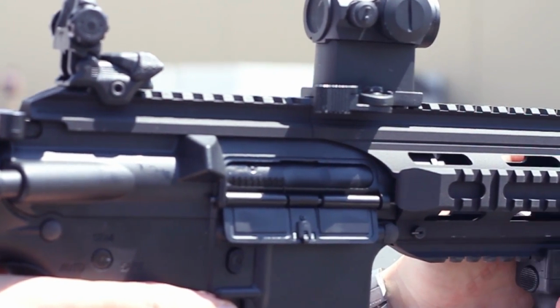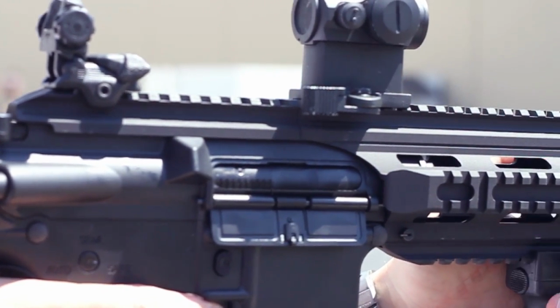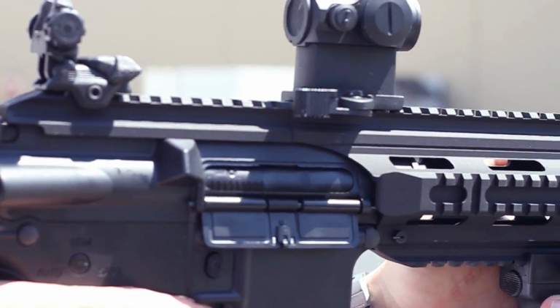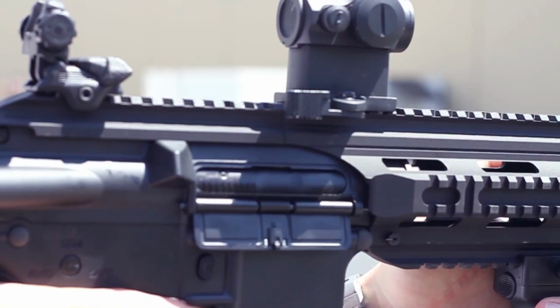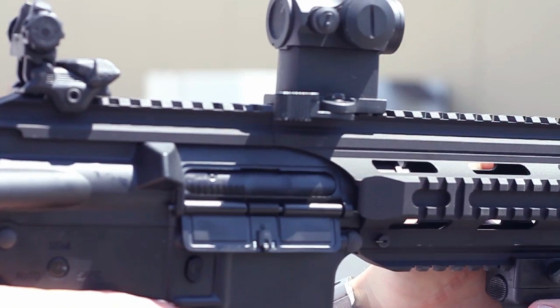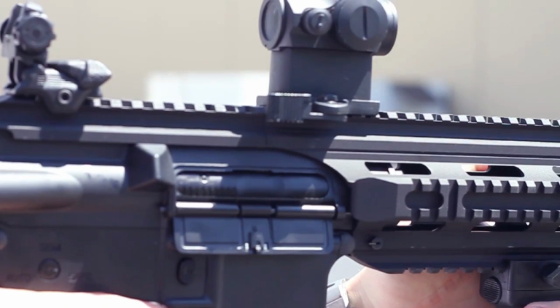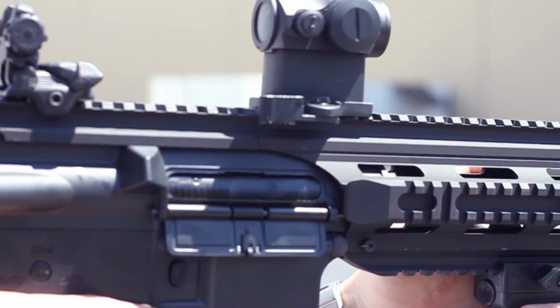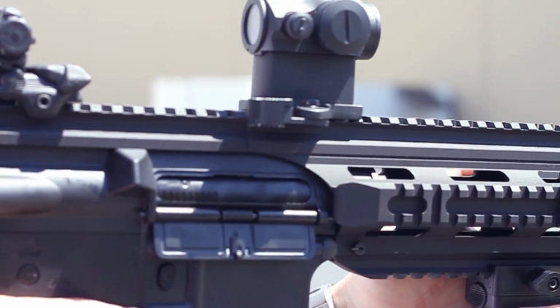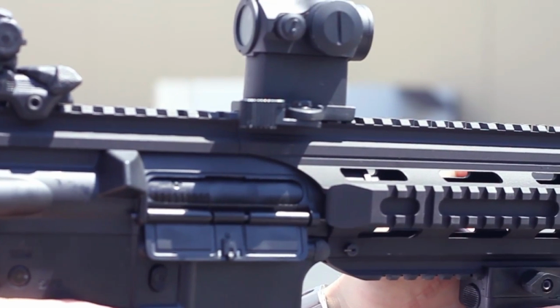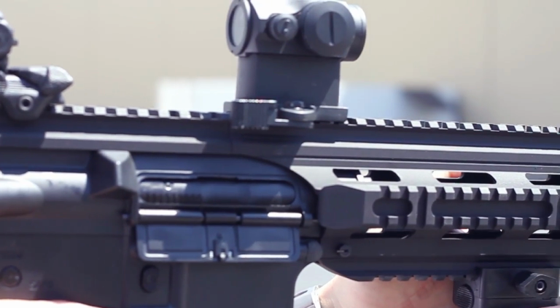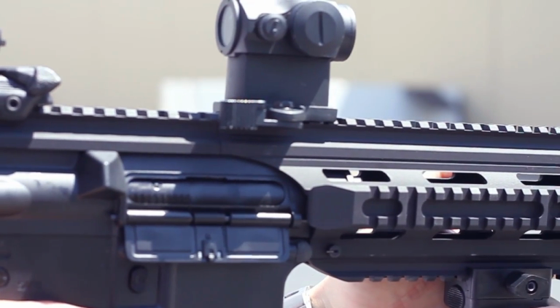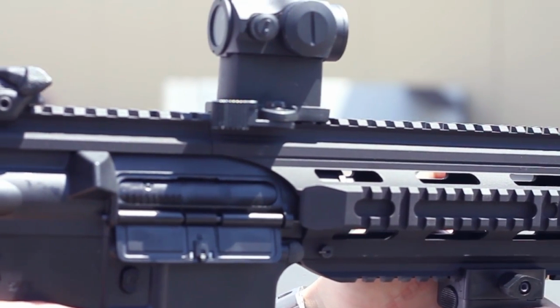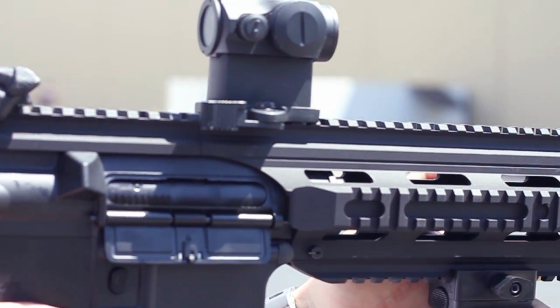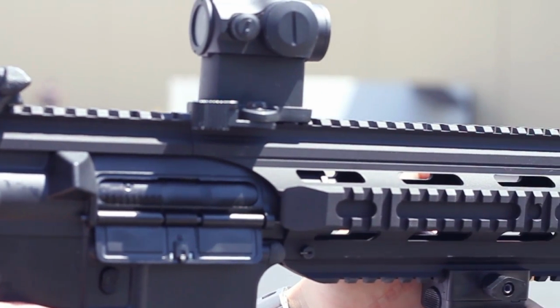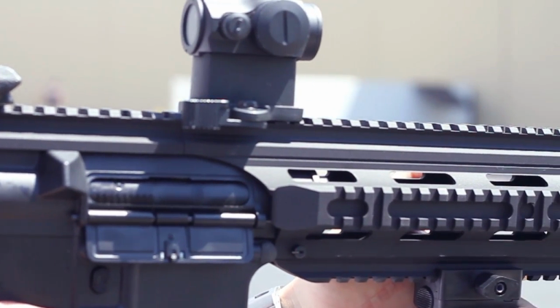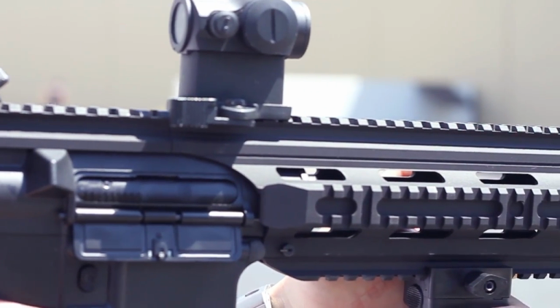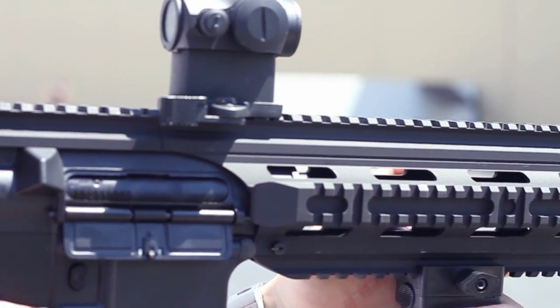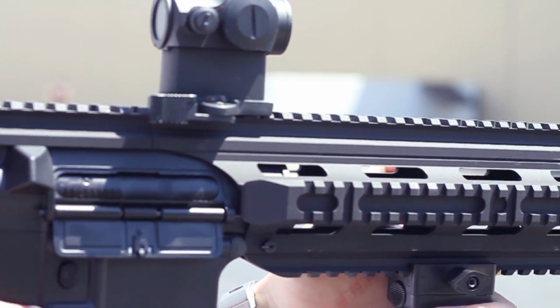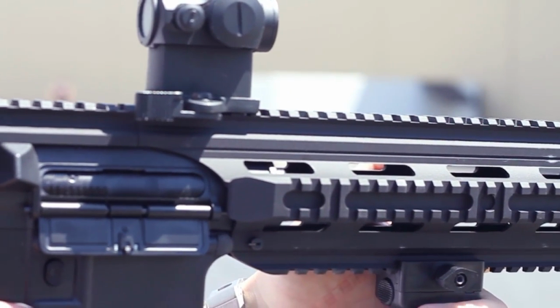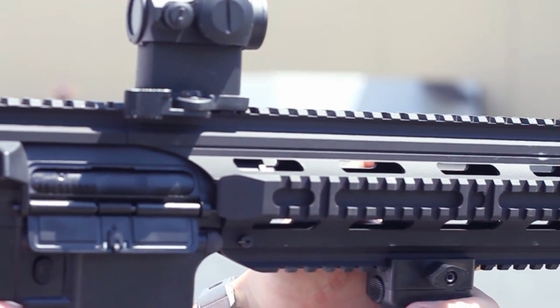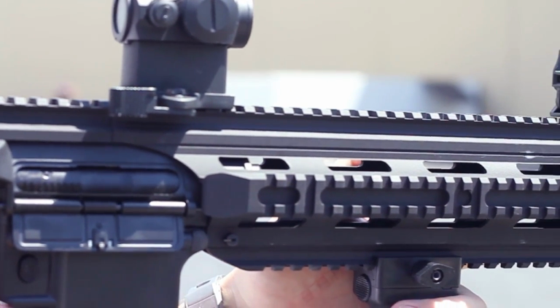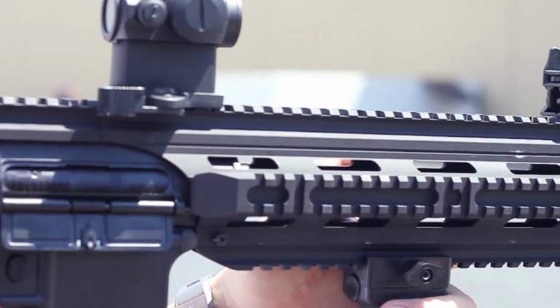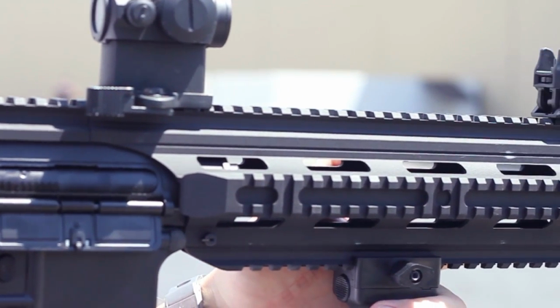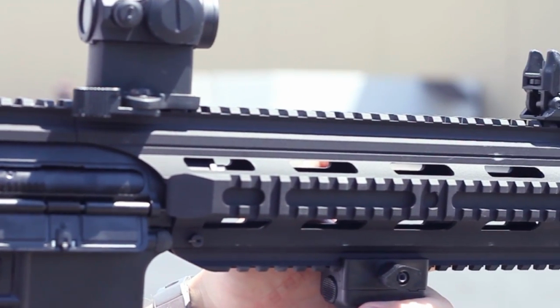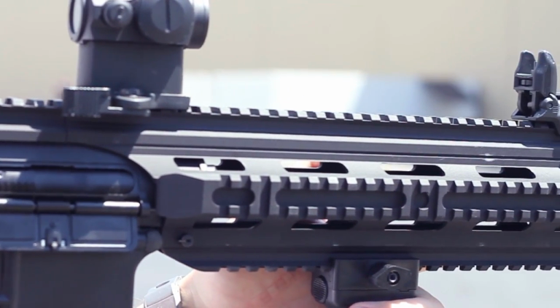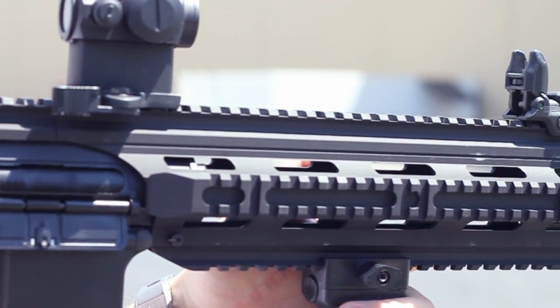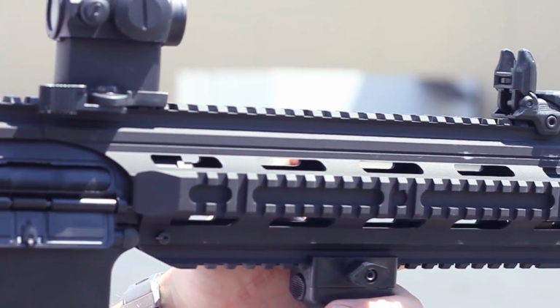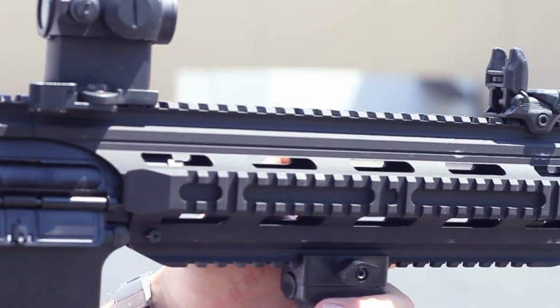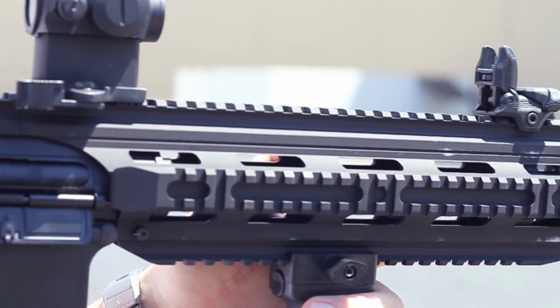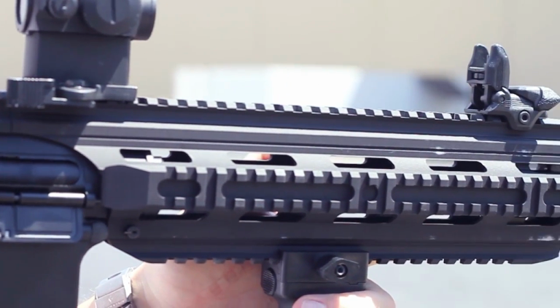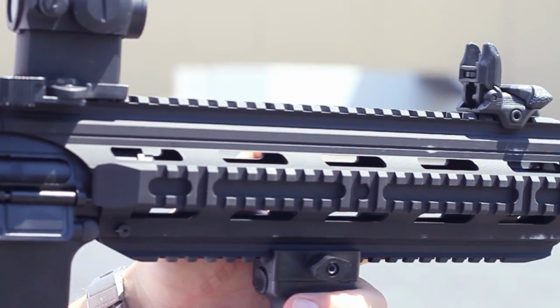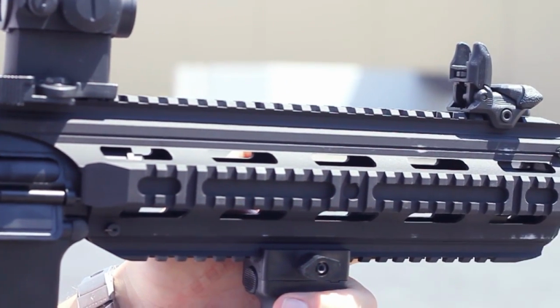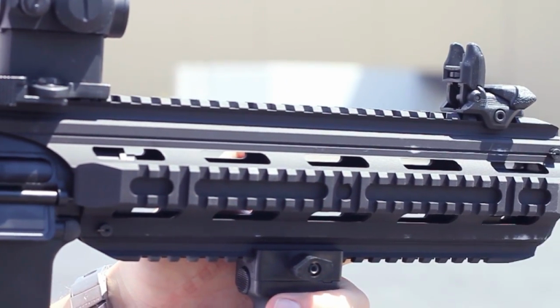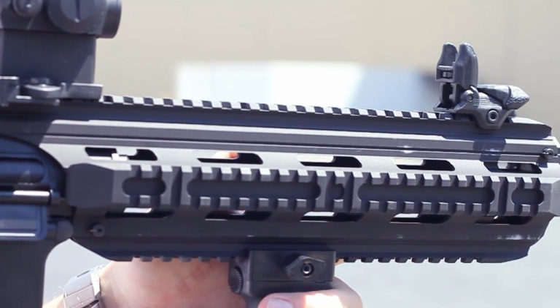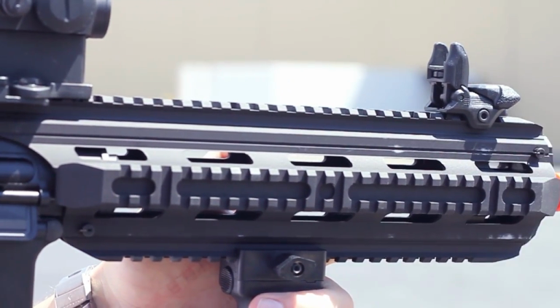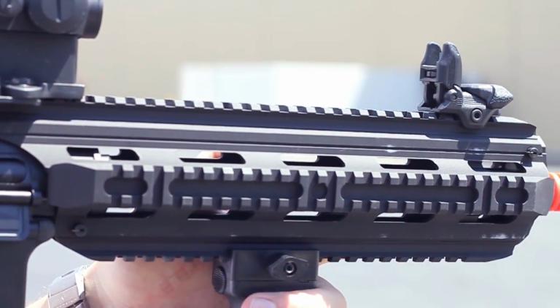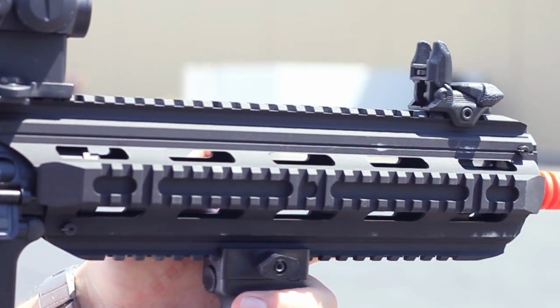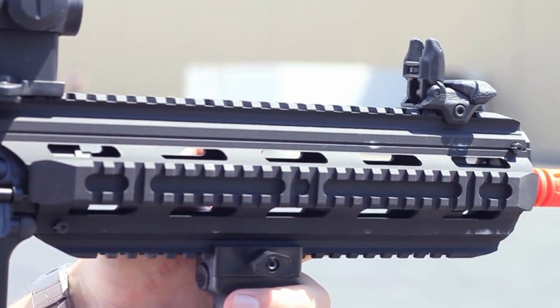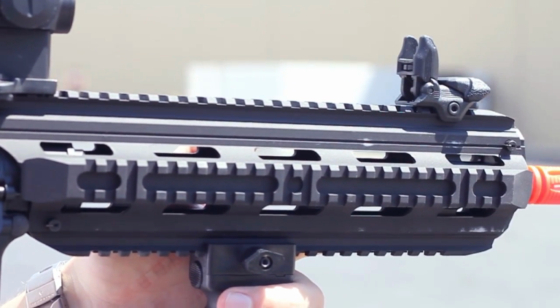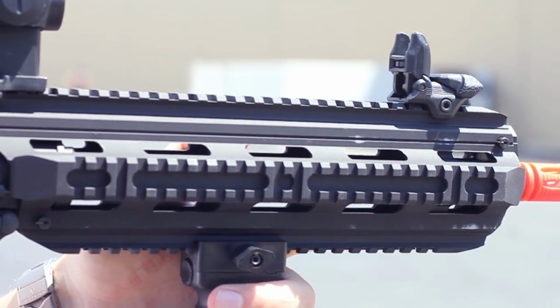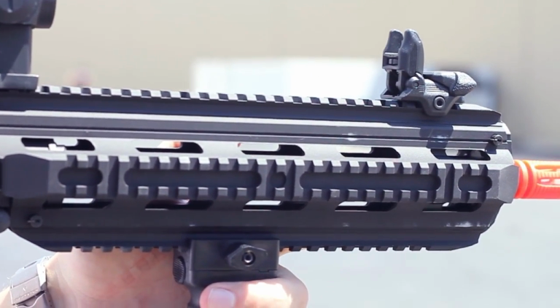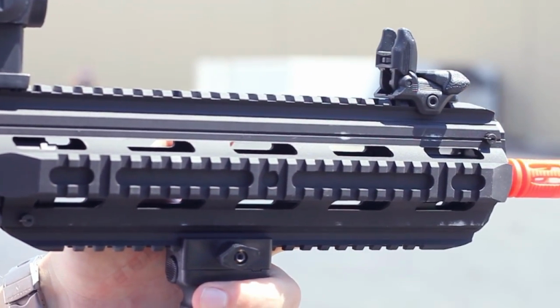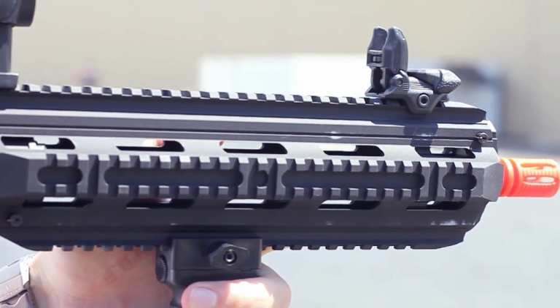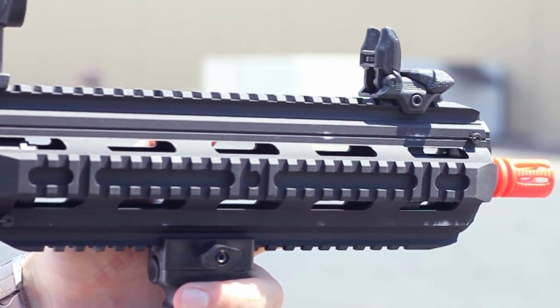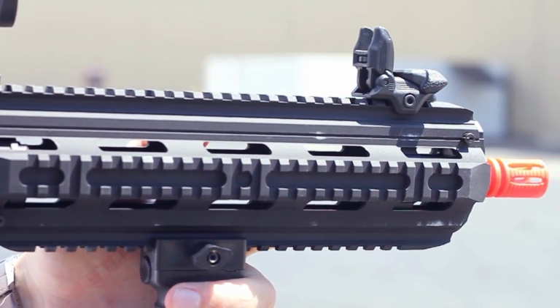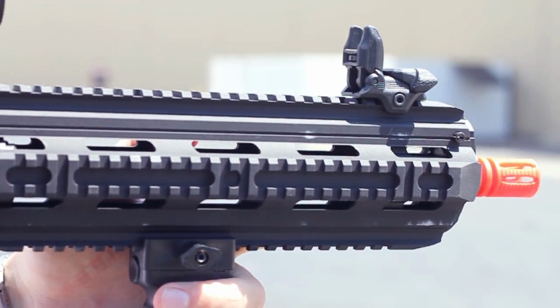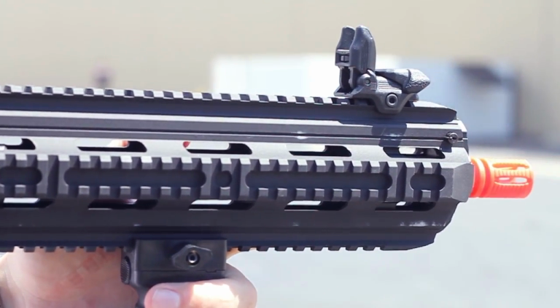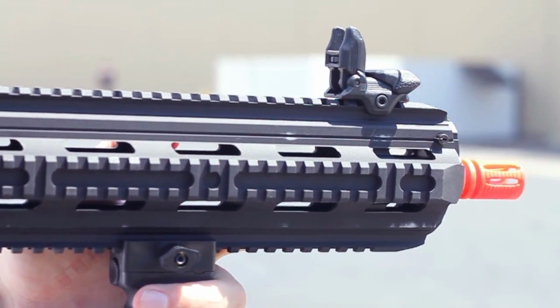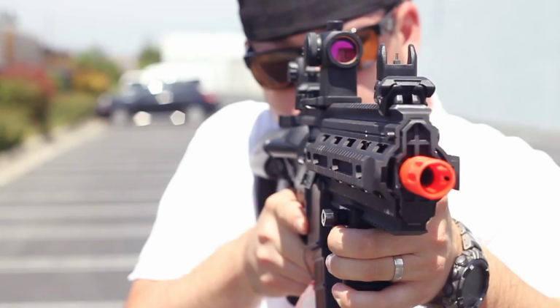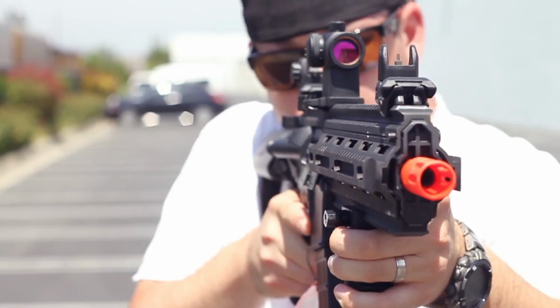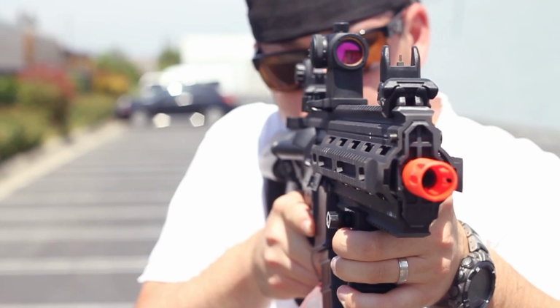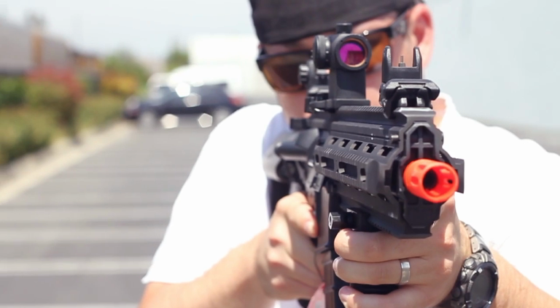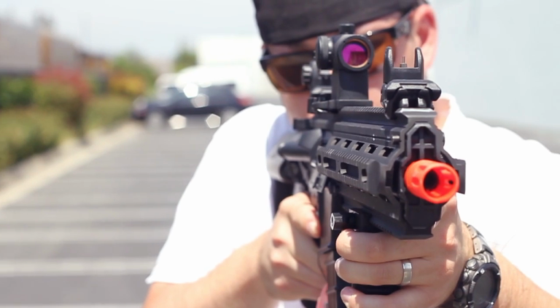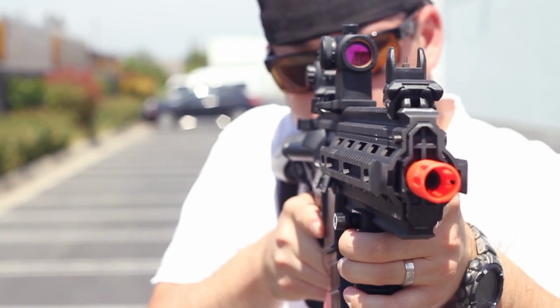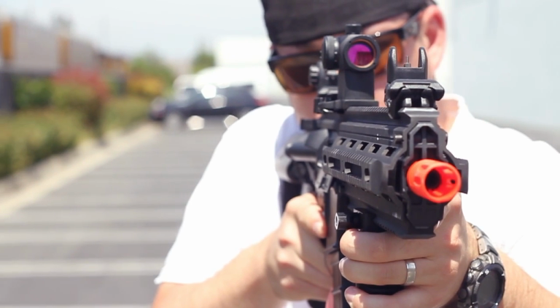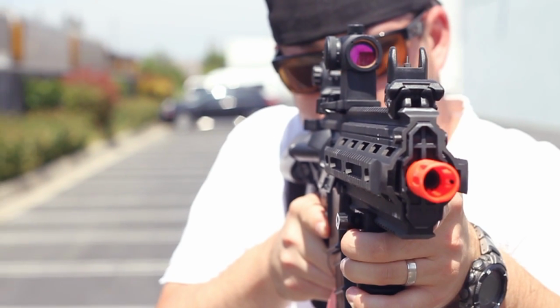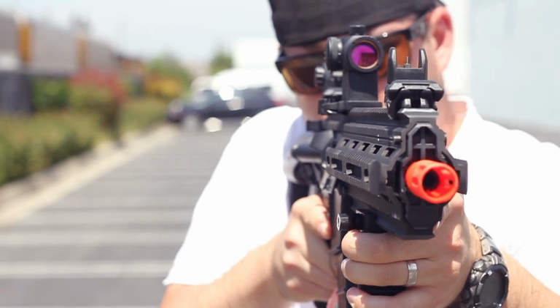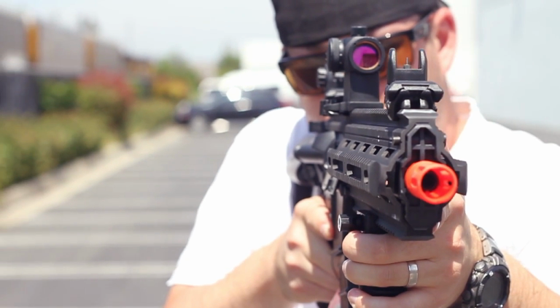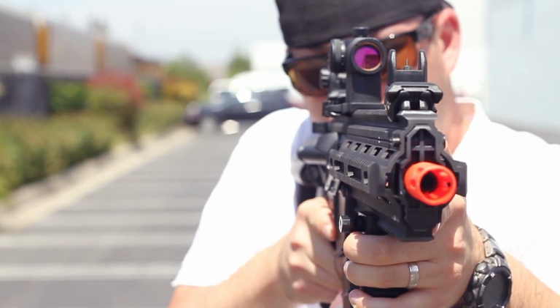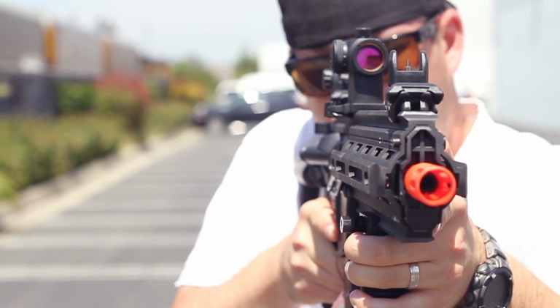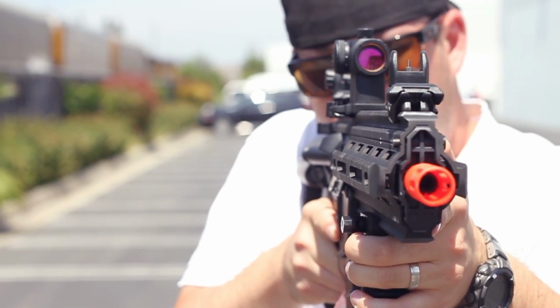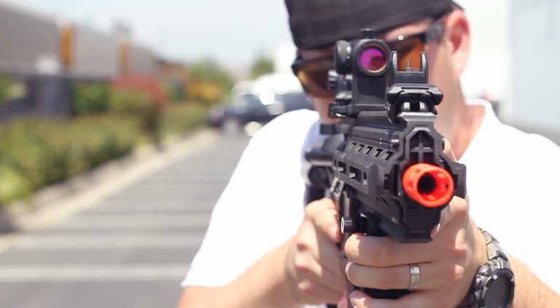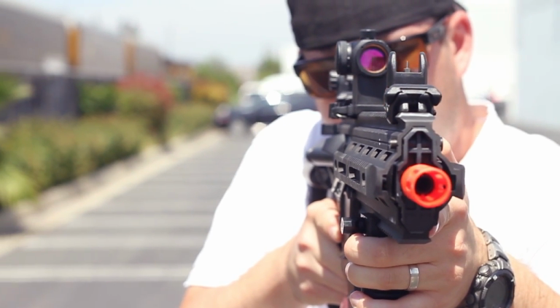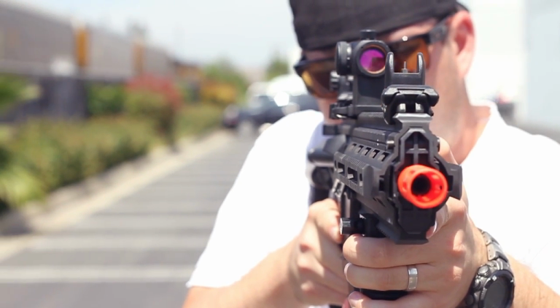Out of the box, this thing shoots between 360 and 370 FPS with a .20 gram BB.